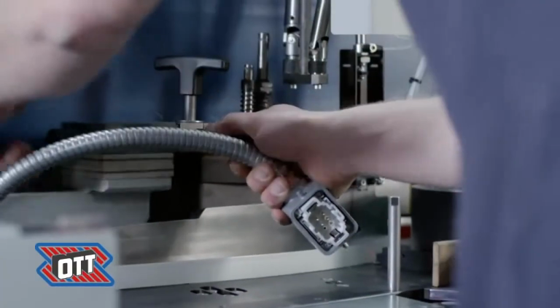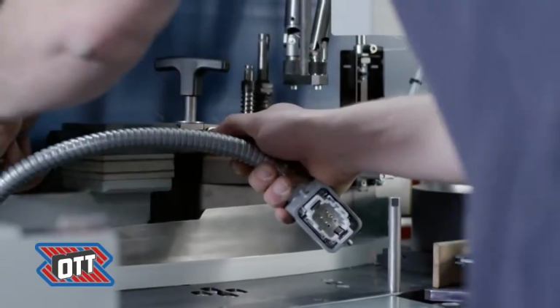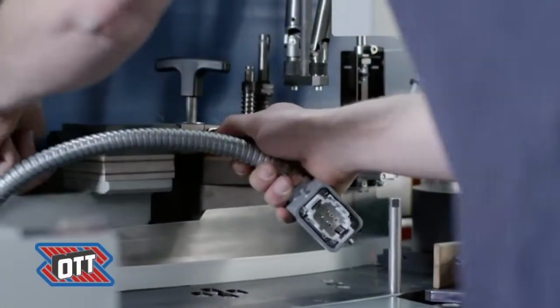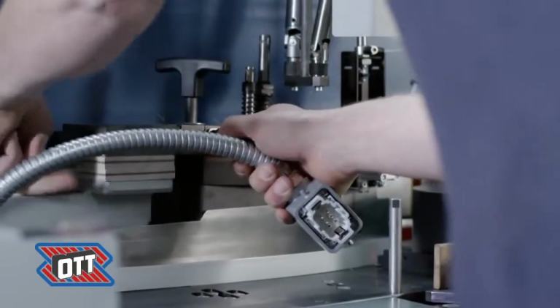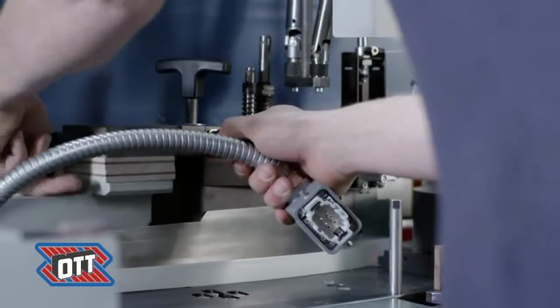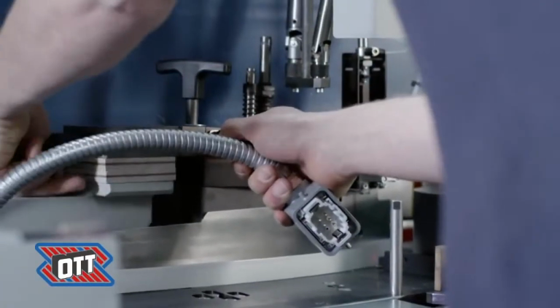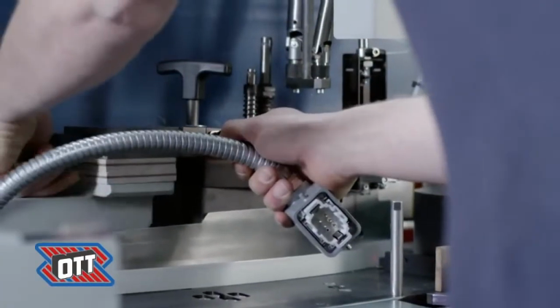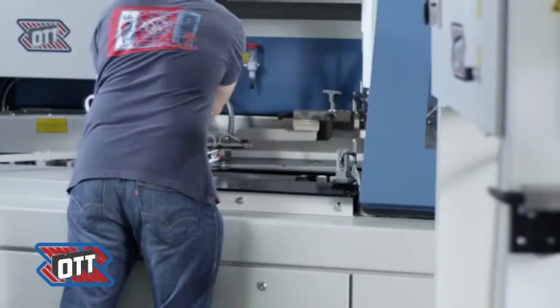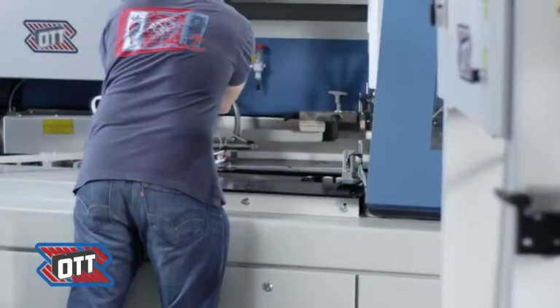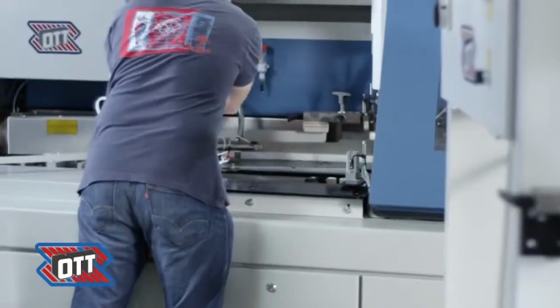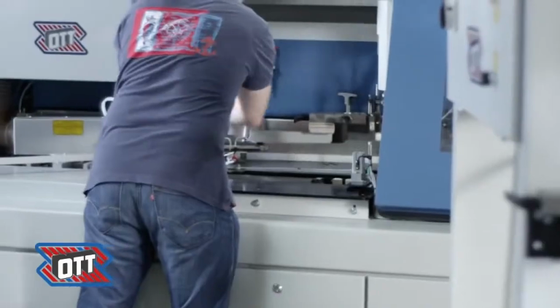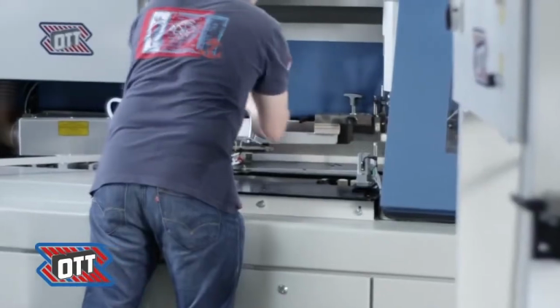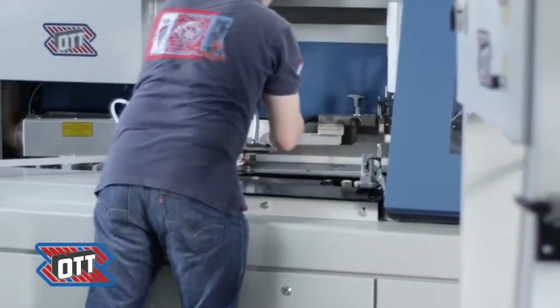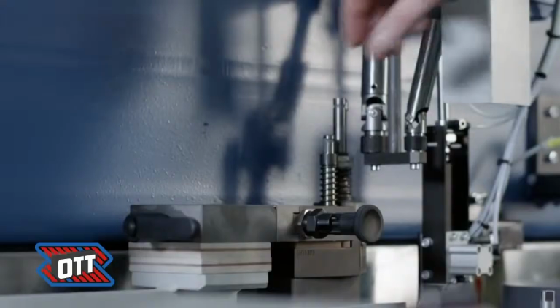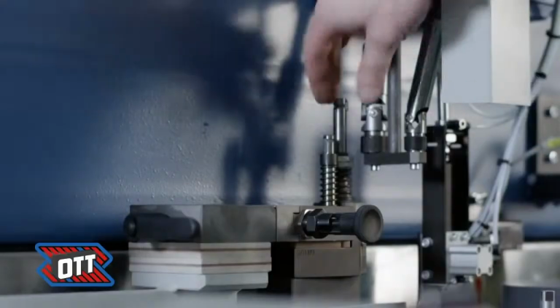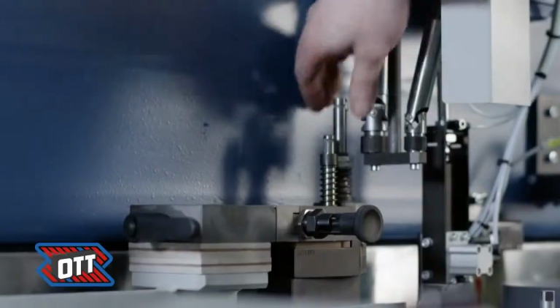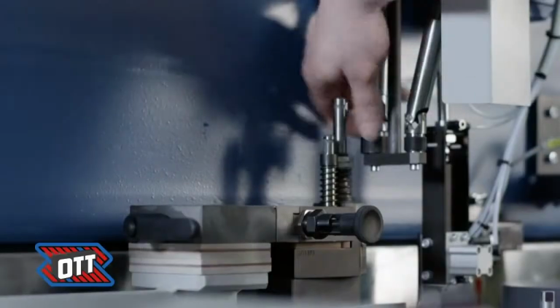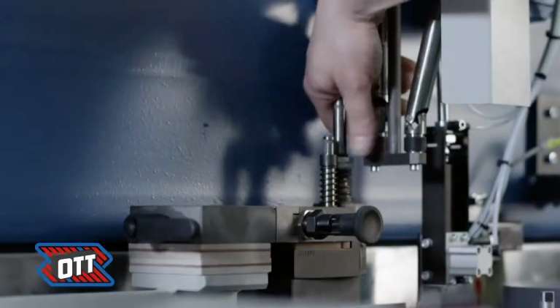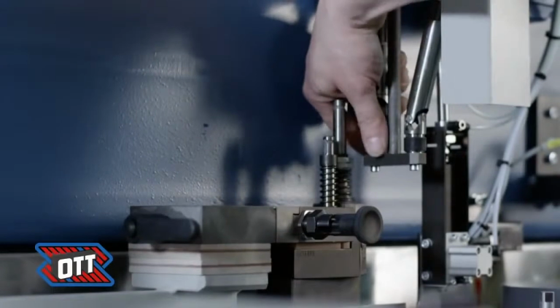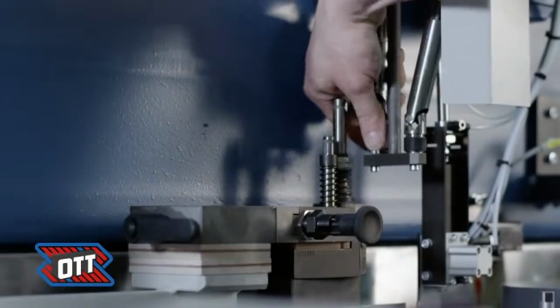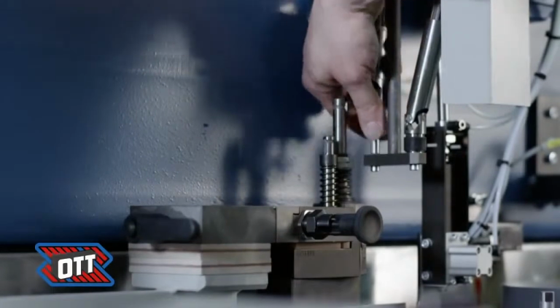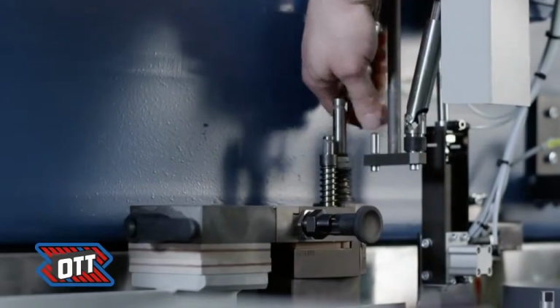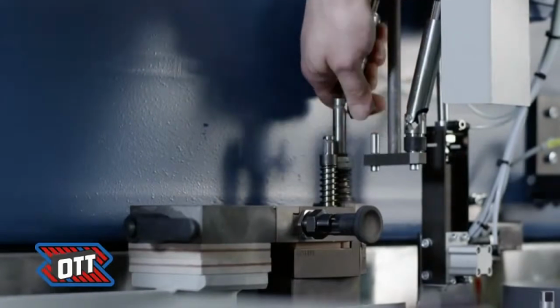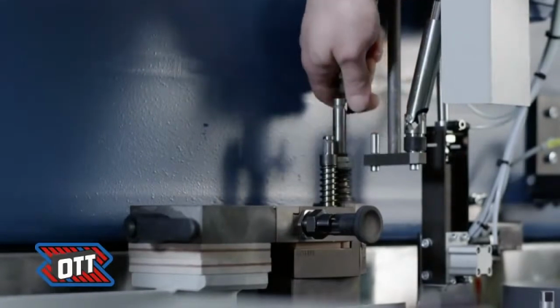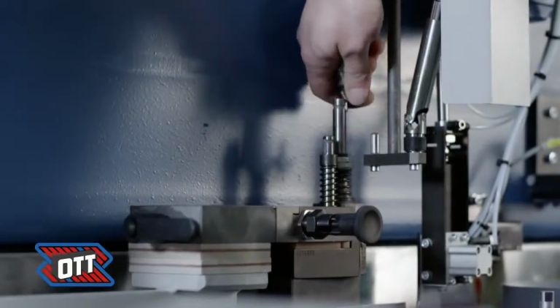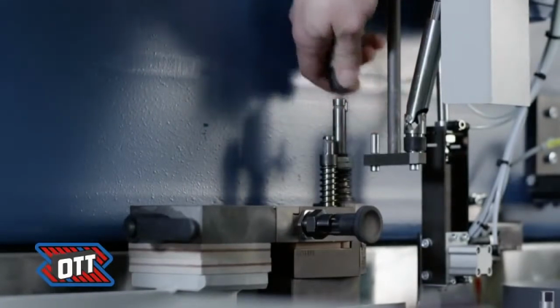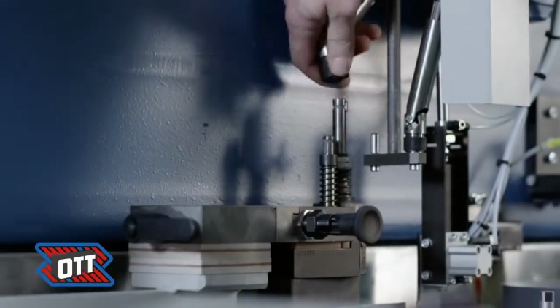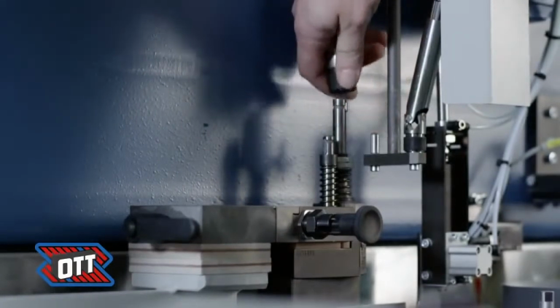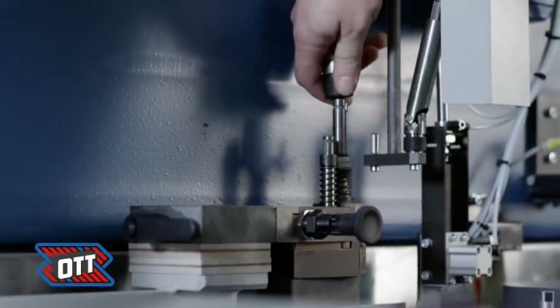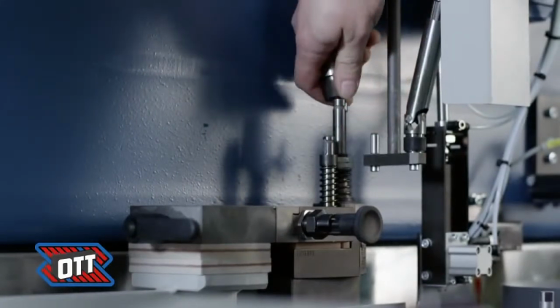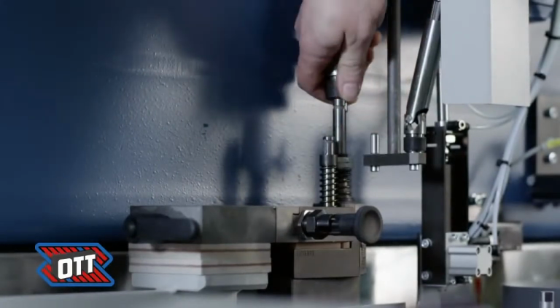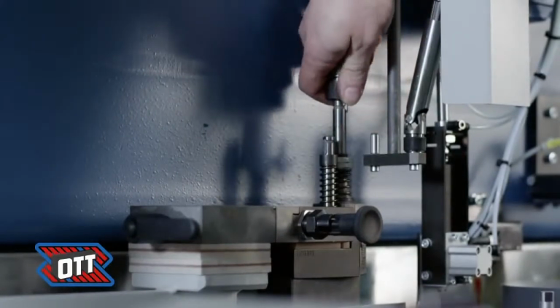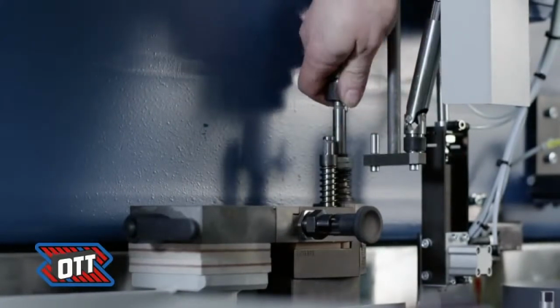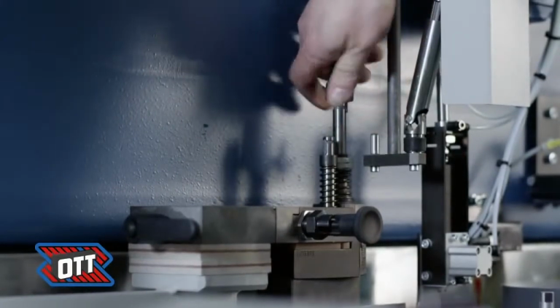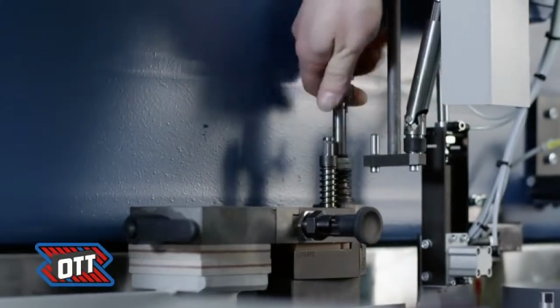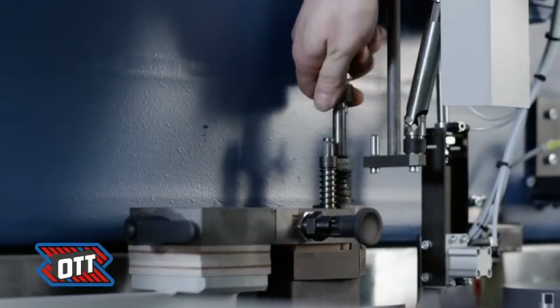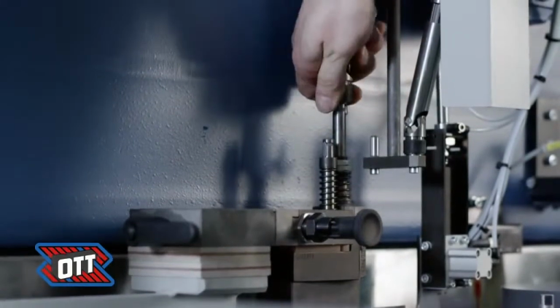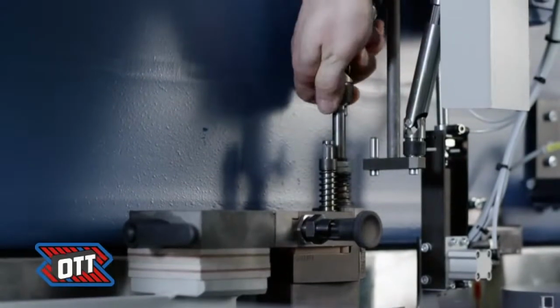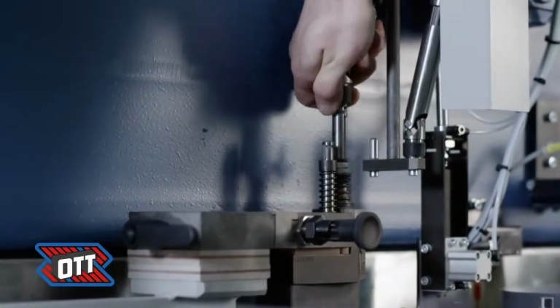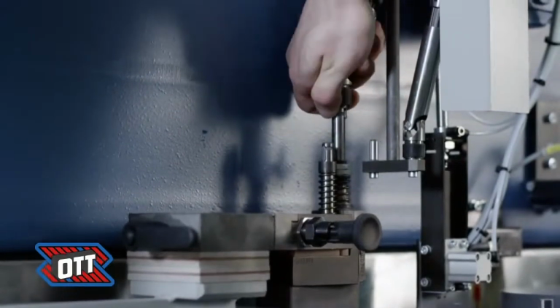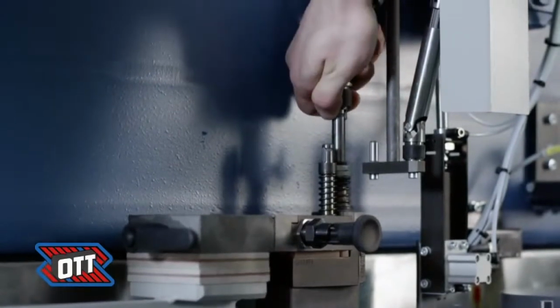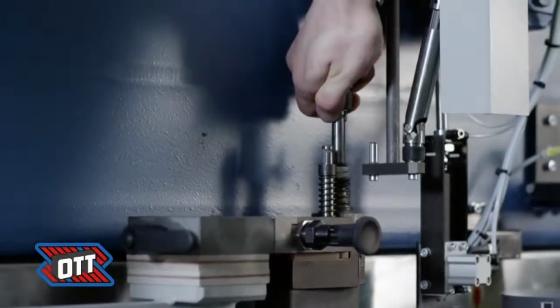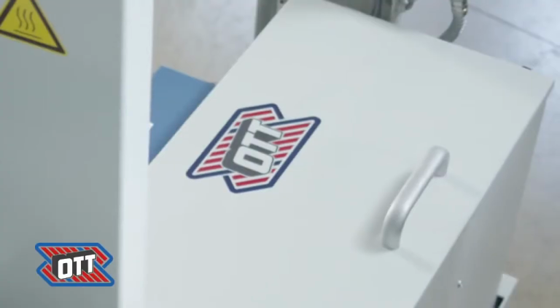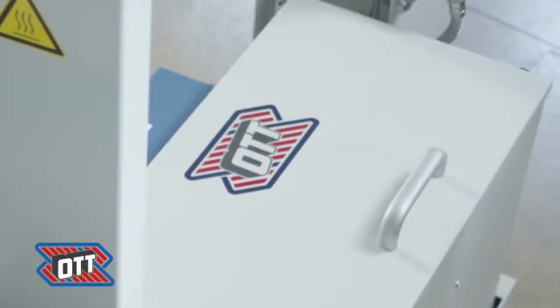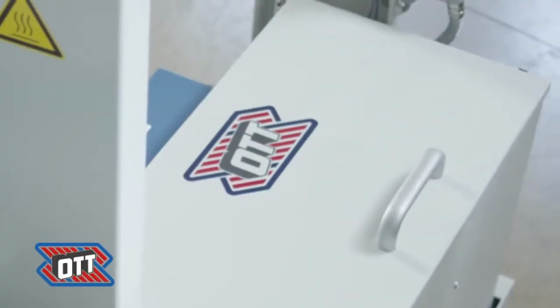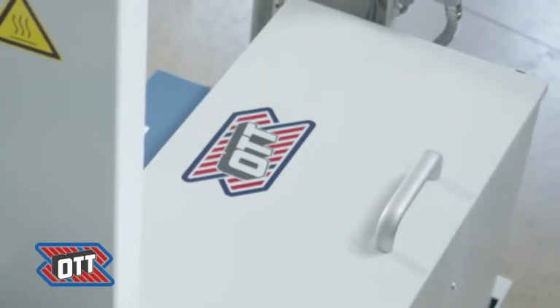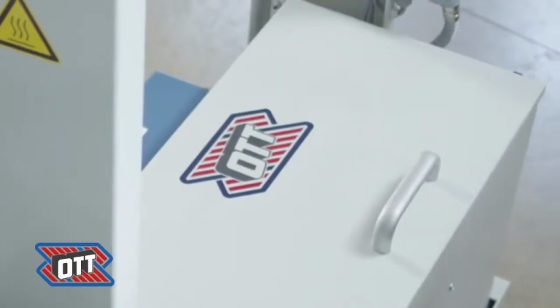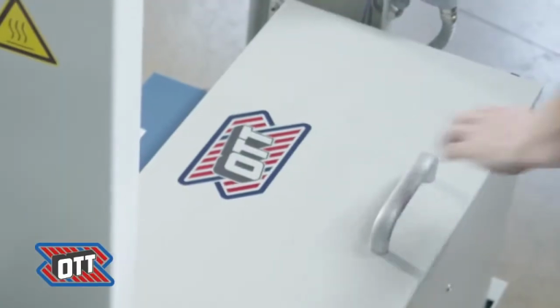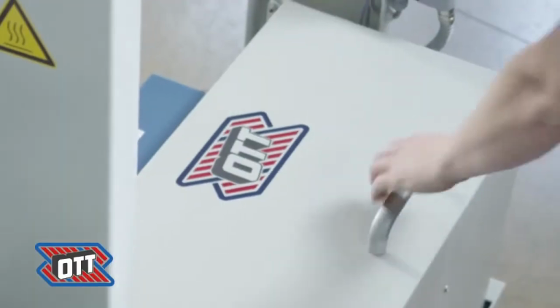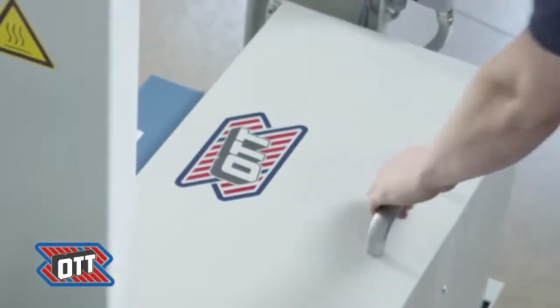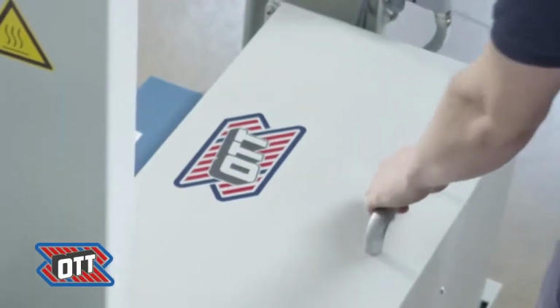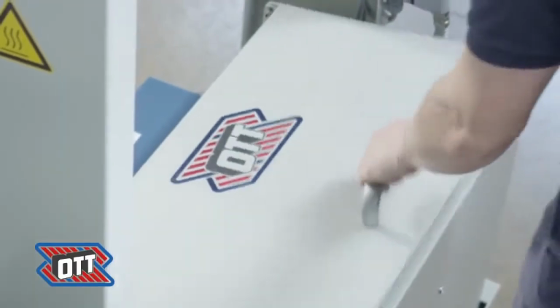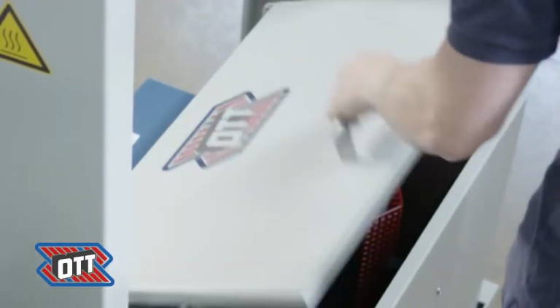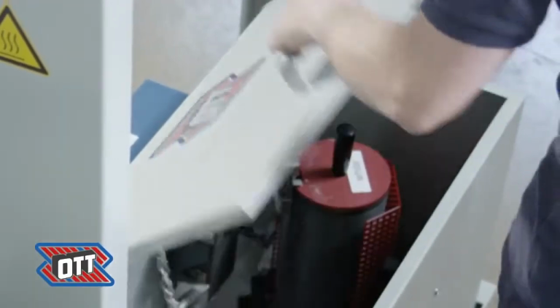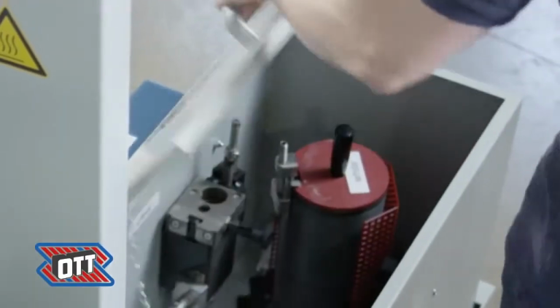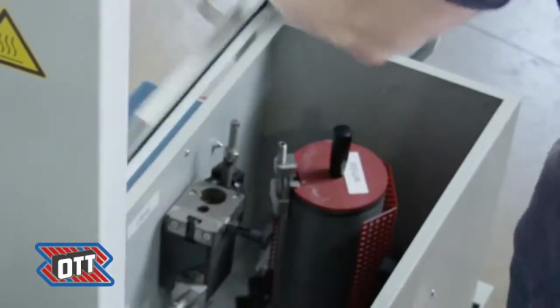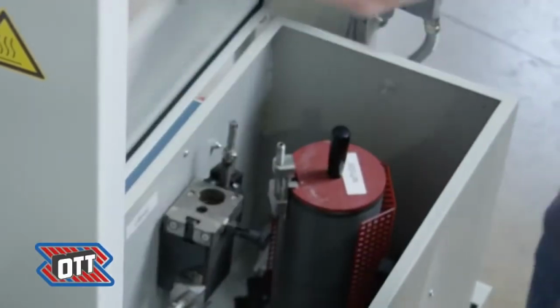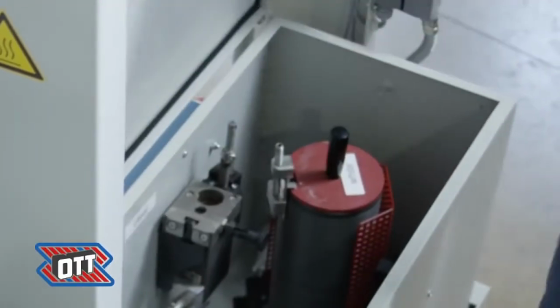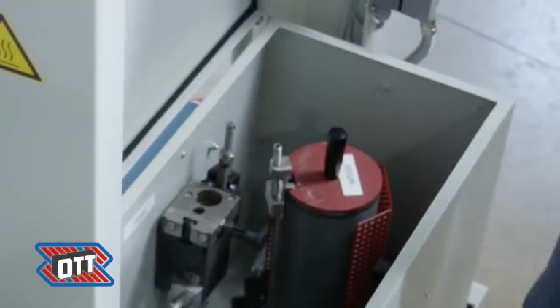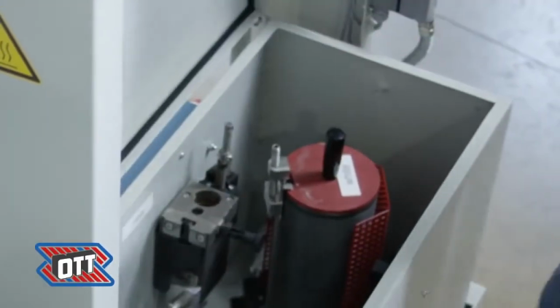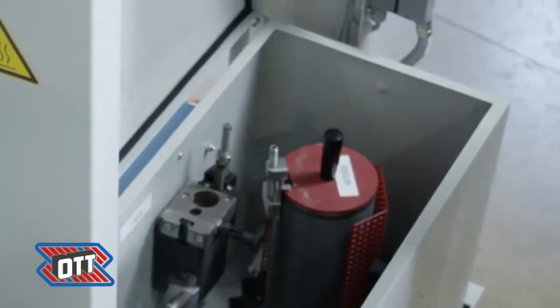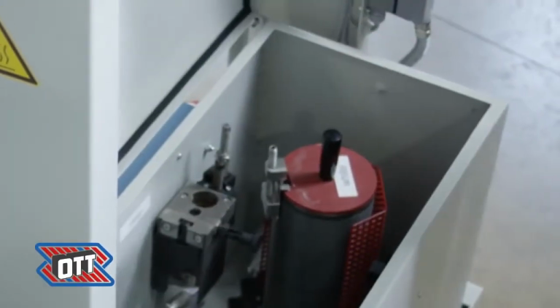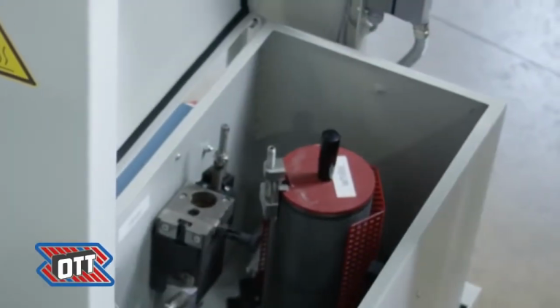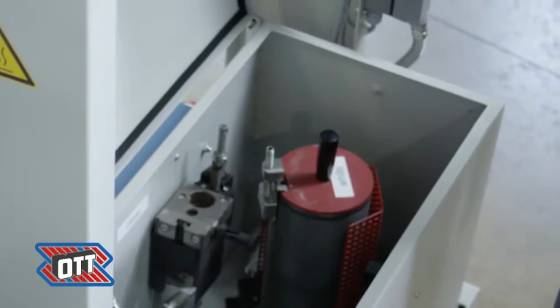To preserve already melted PUR glue, we recommend using our dry box, which is to be supplied with compressed air.